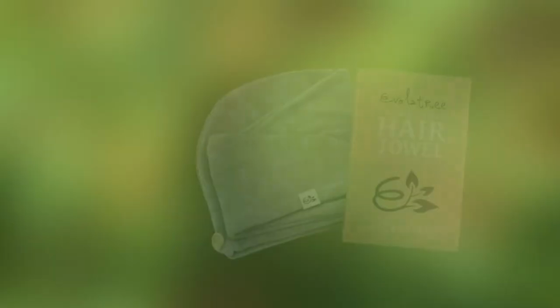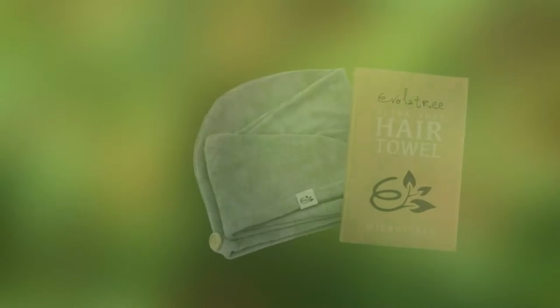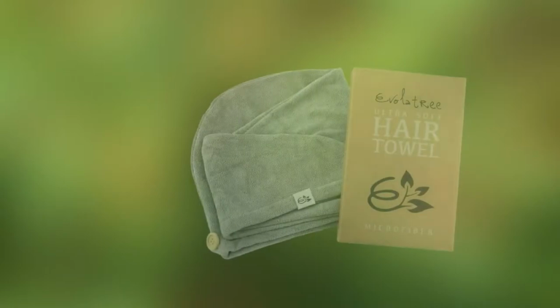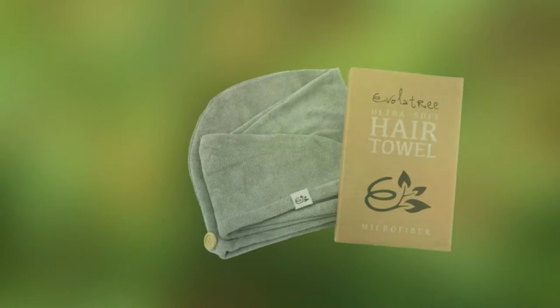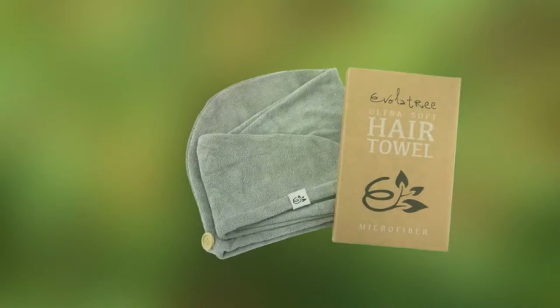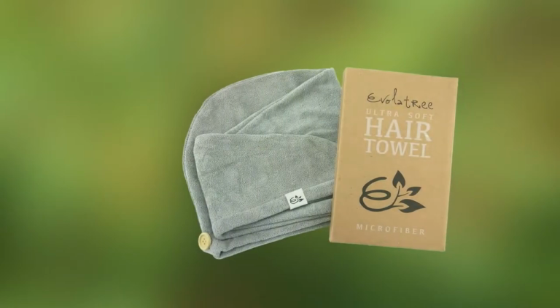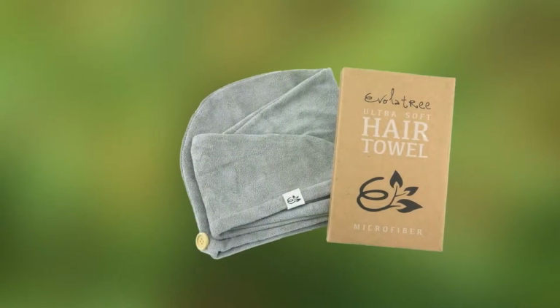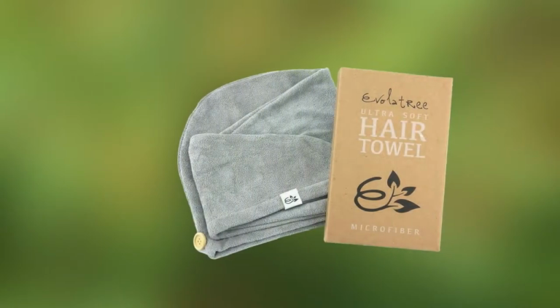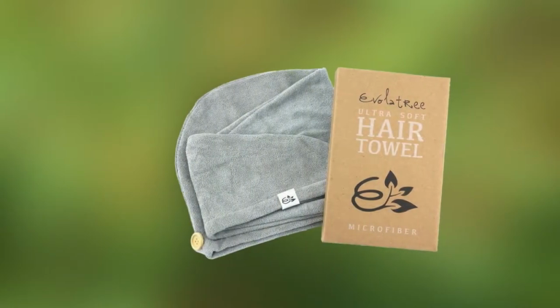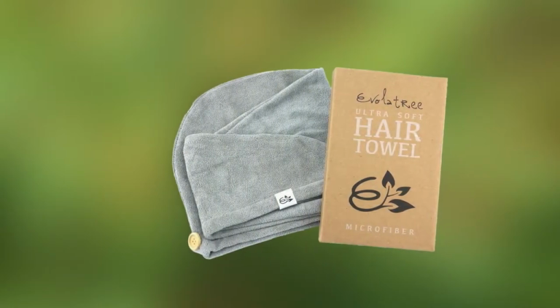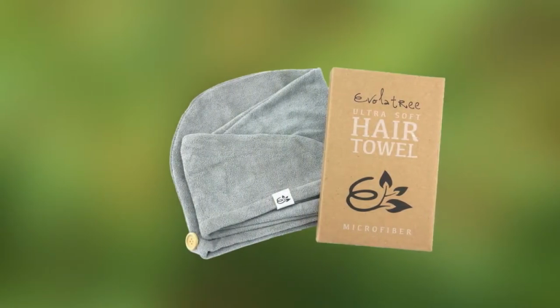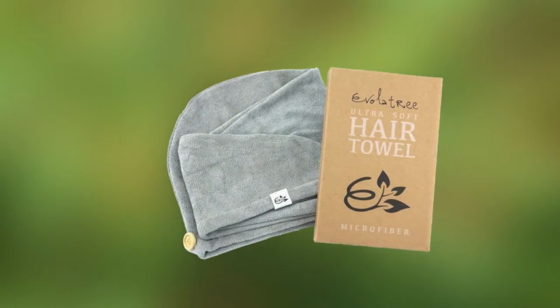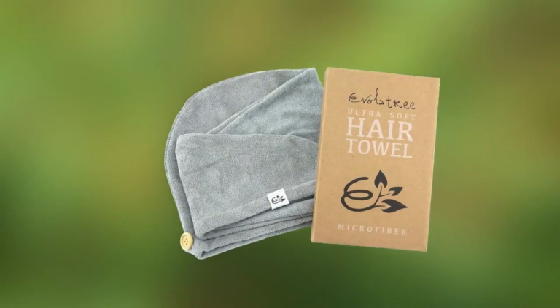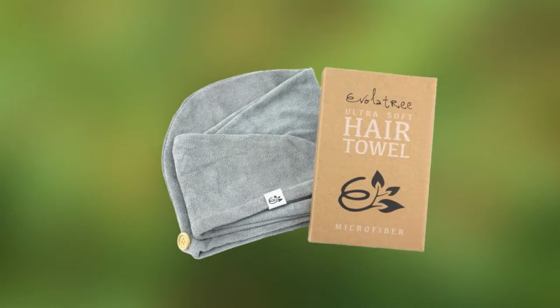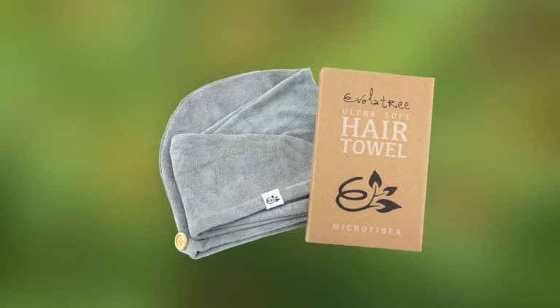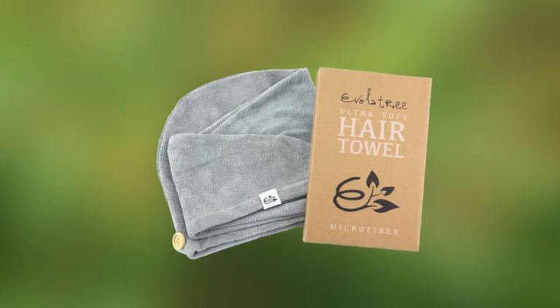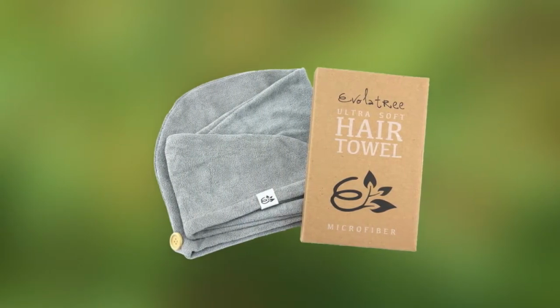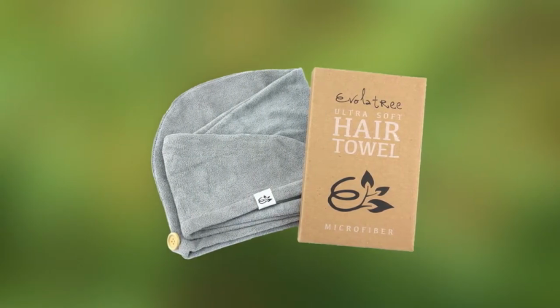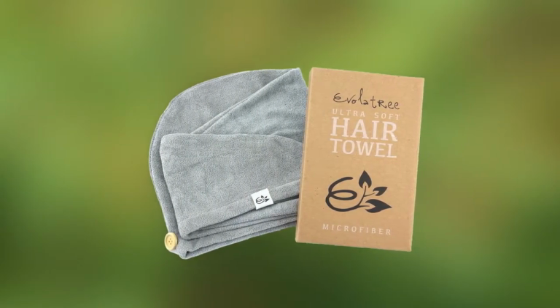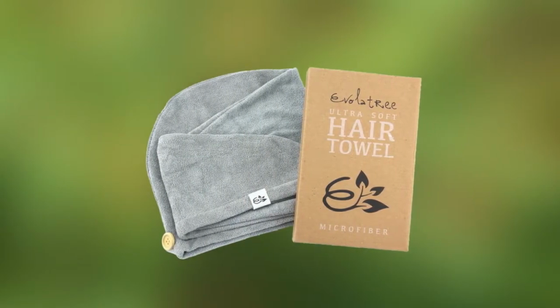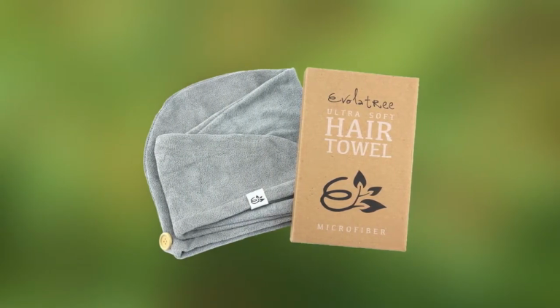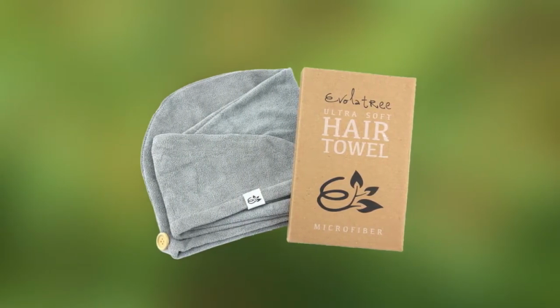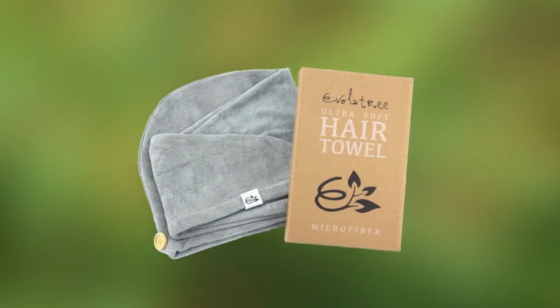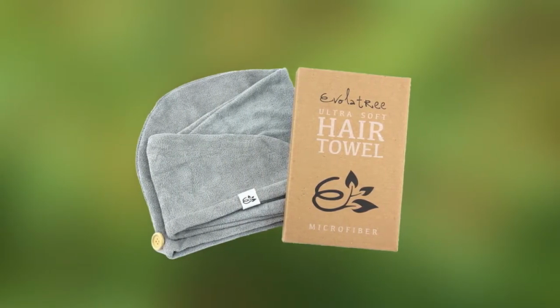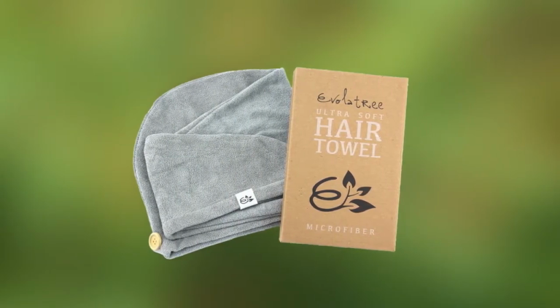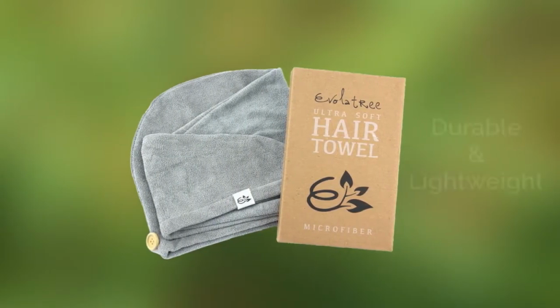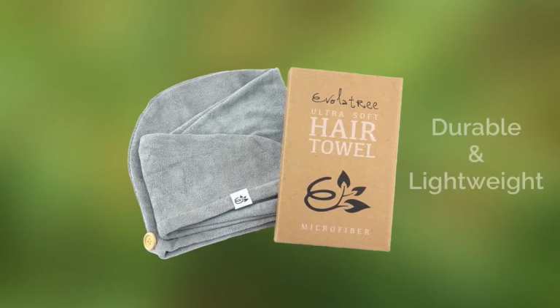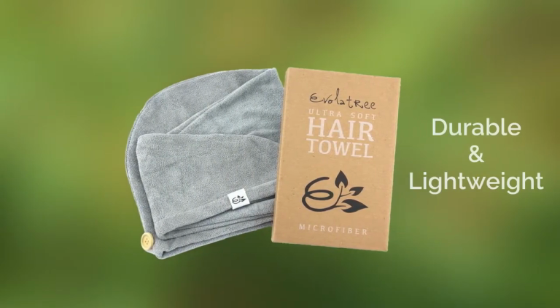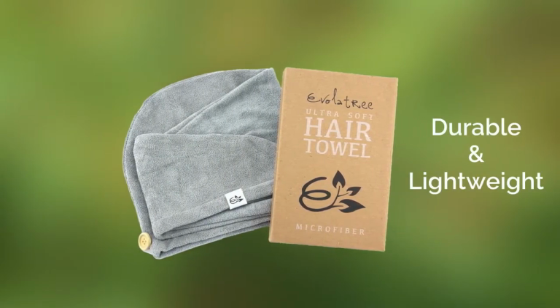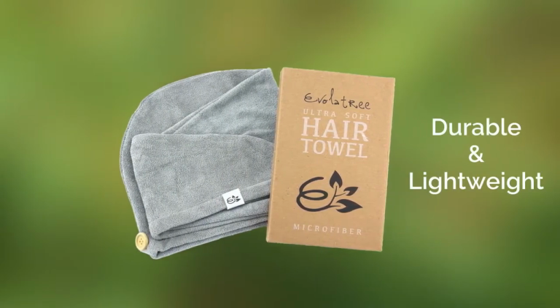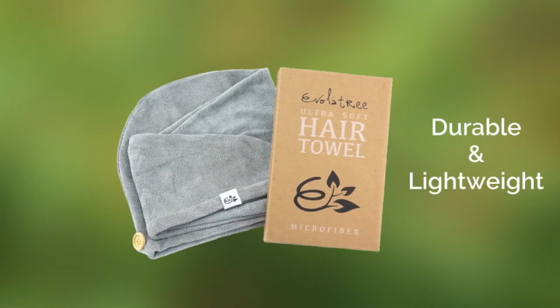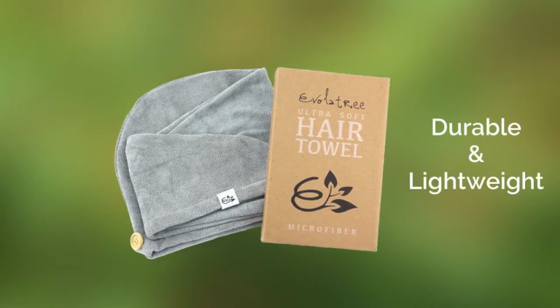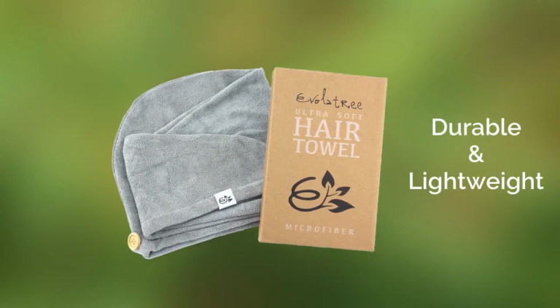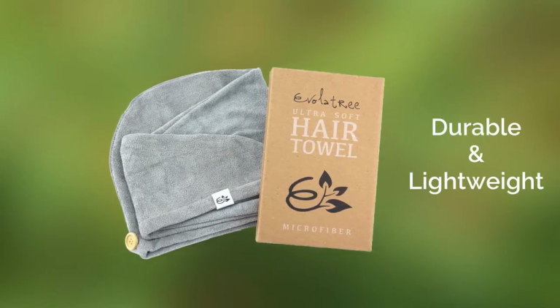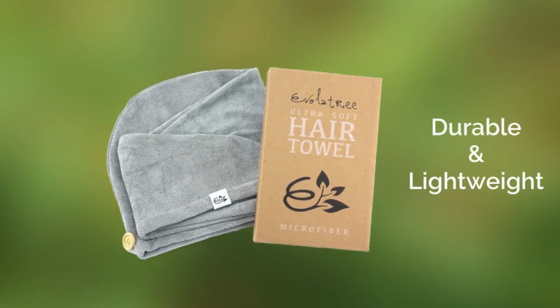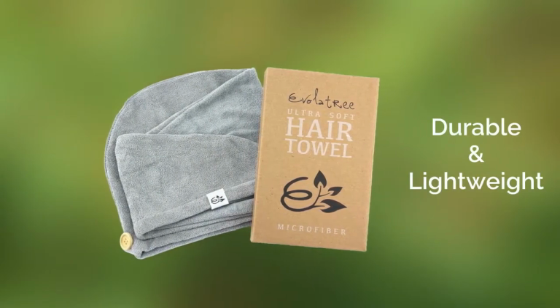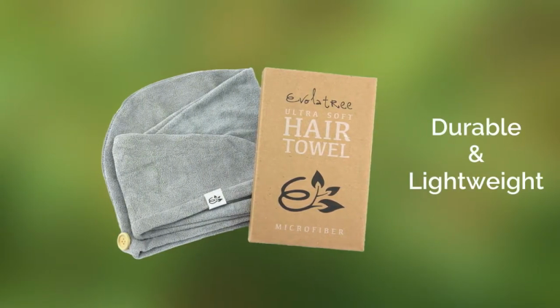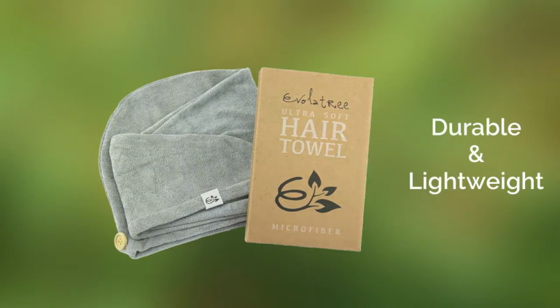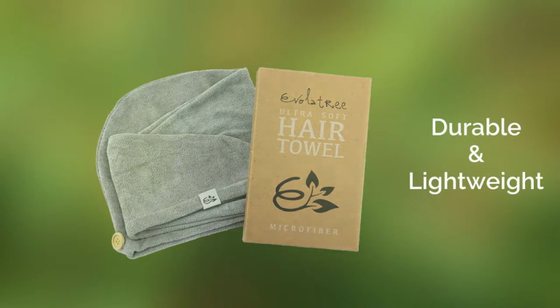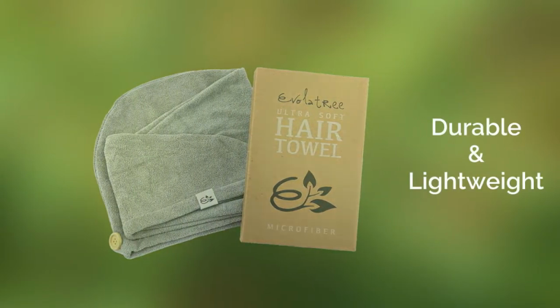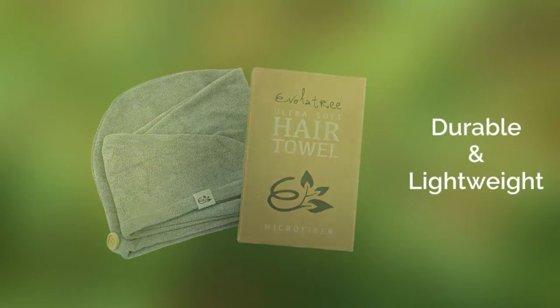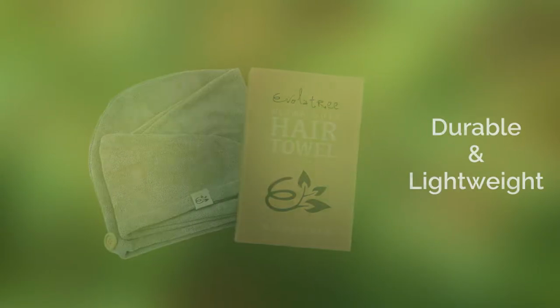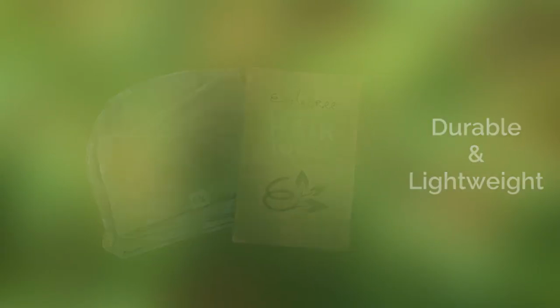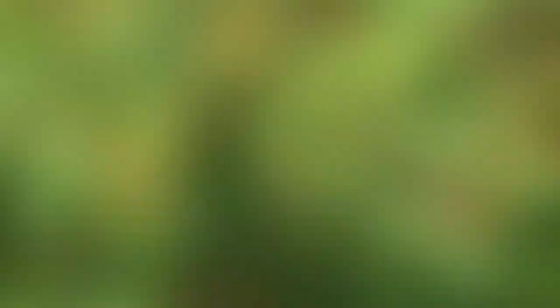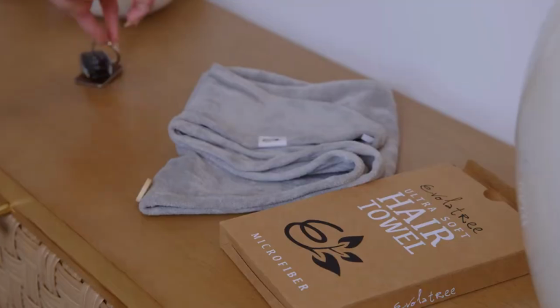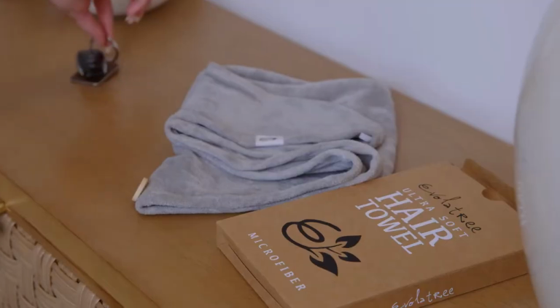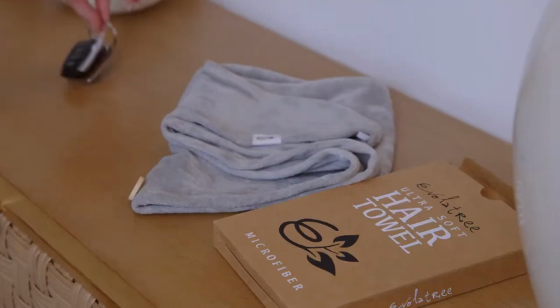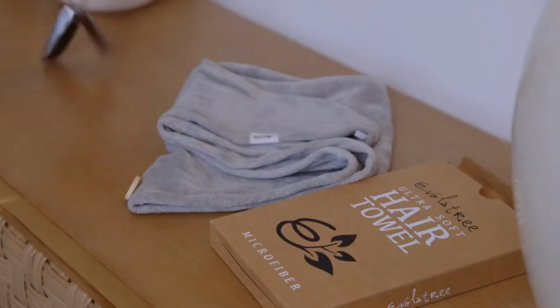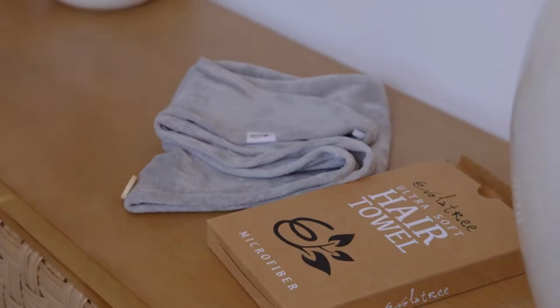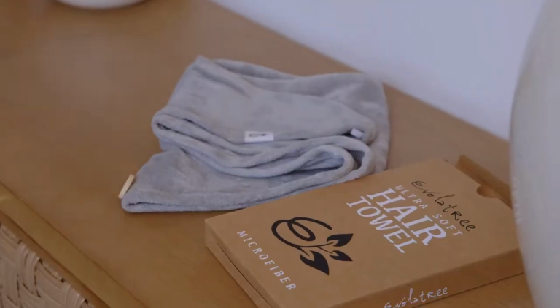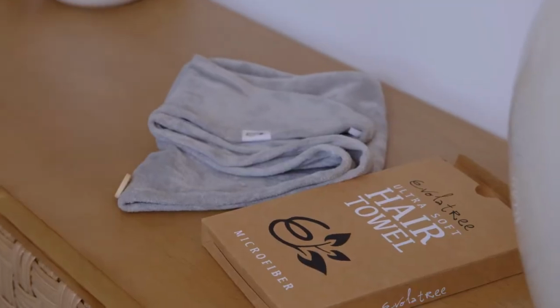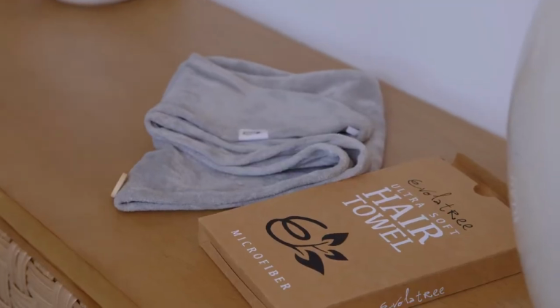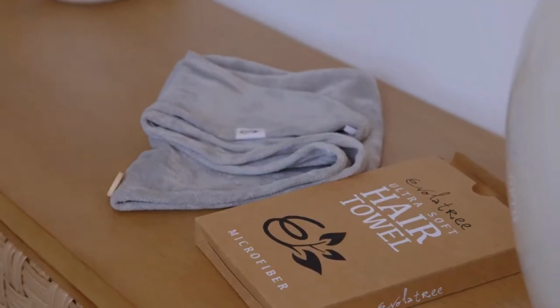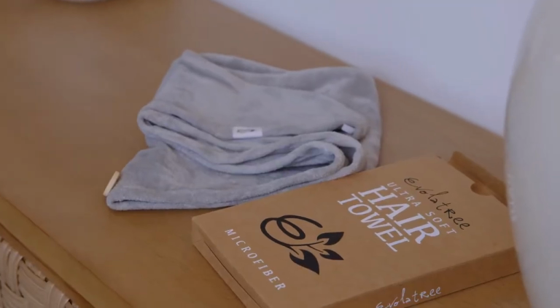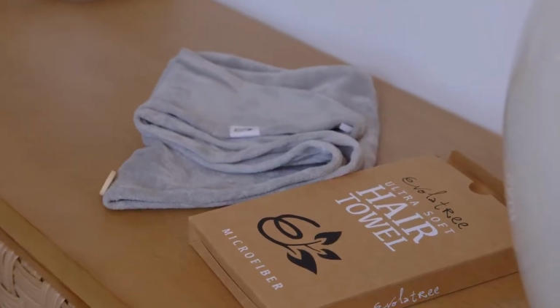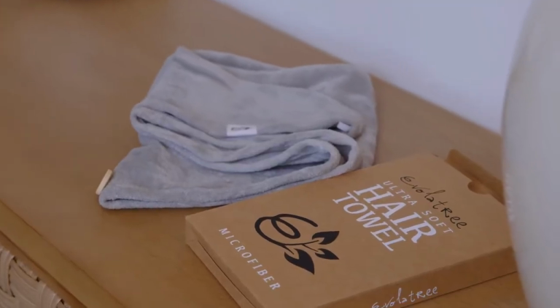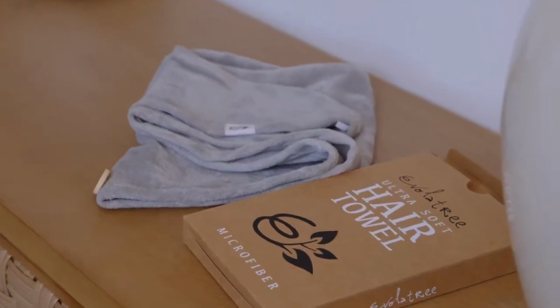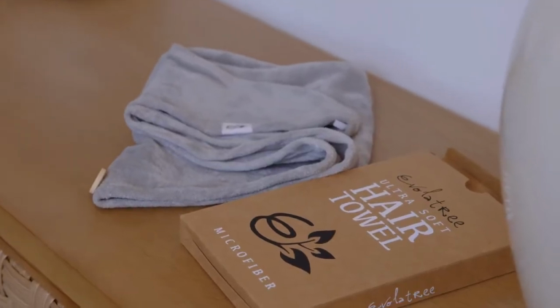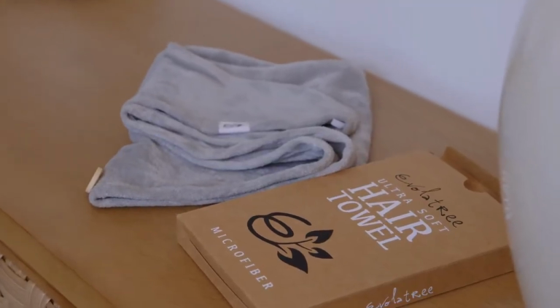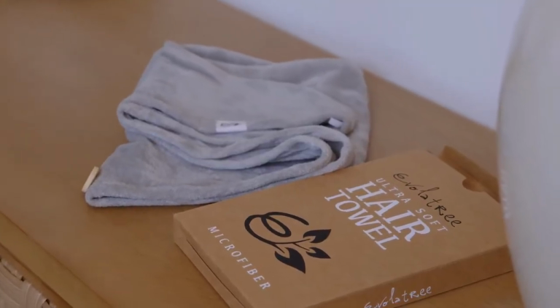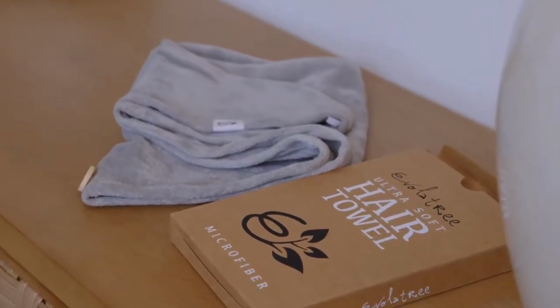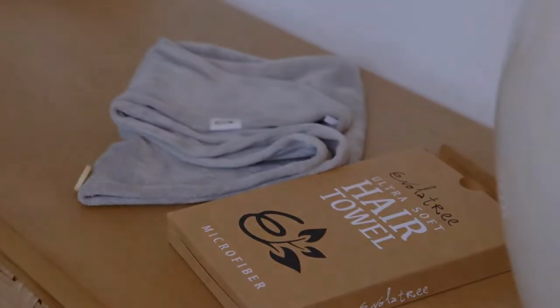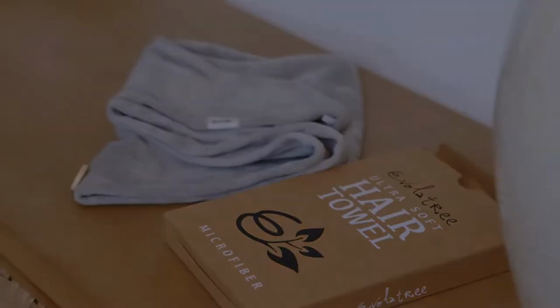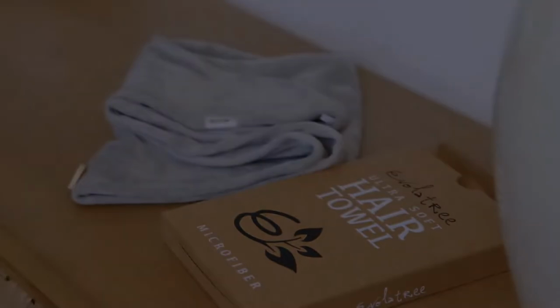It is suitable for everyday use and also very durable and lightweight, making it great for home, travel, at the gym or pool.